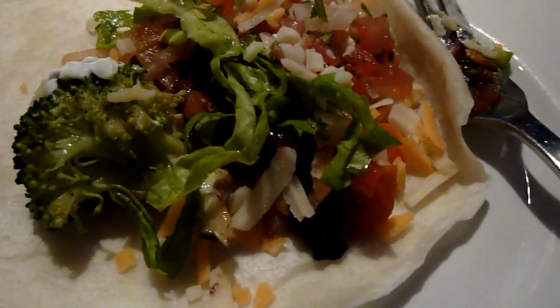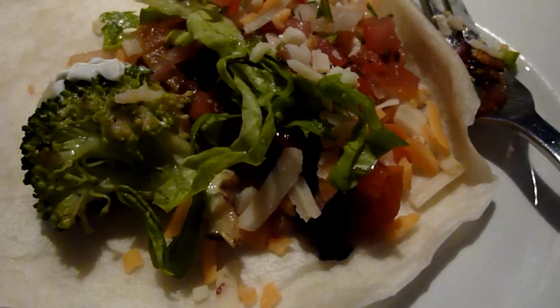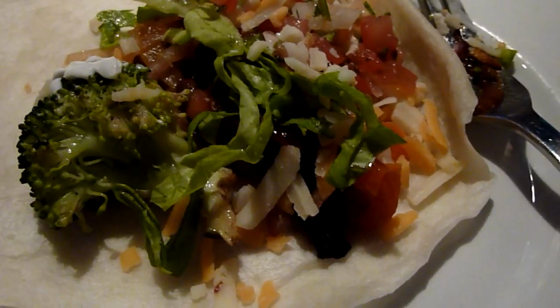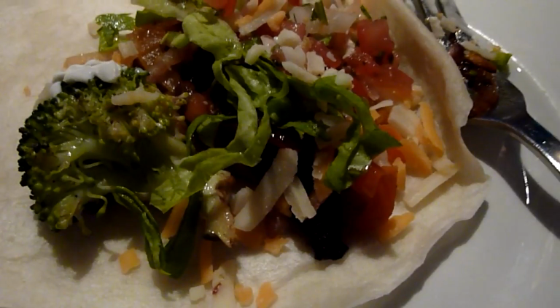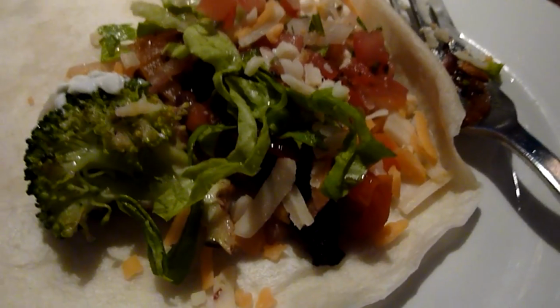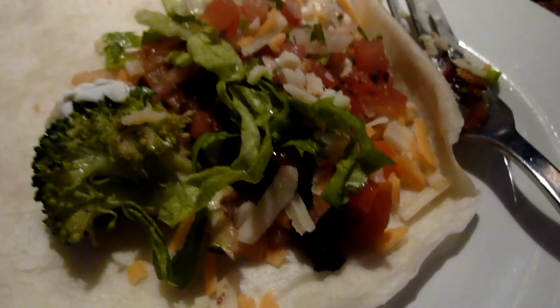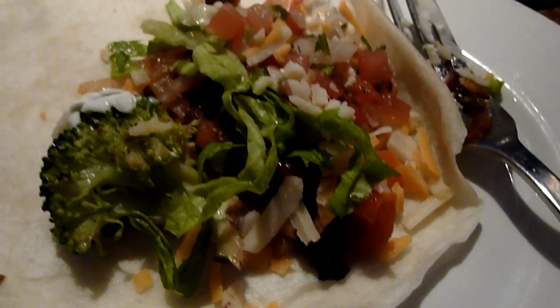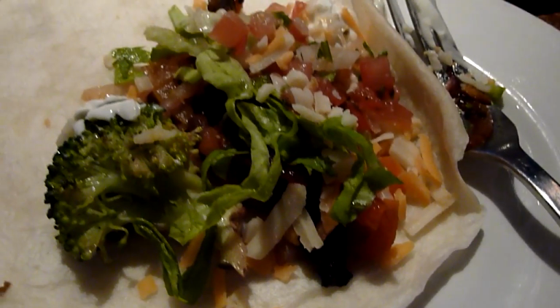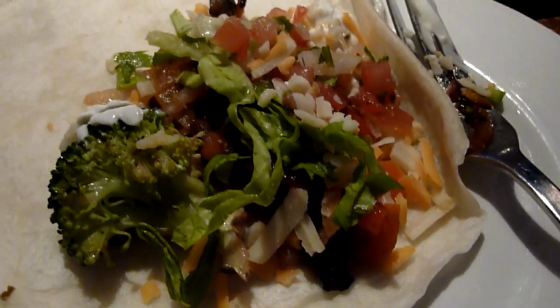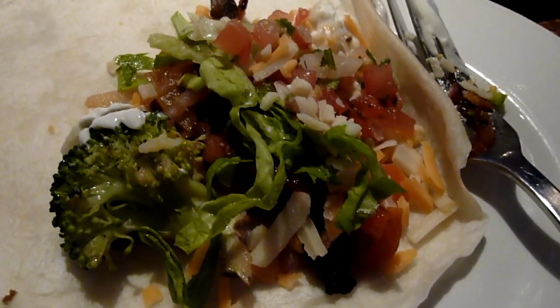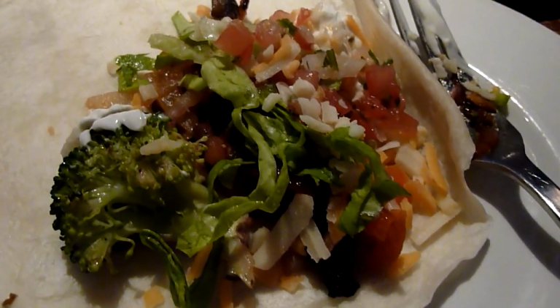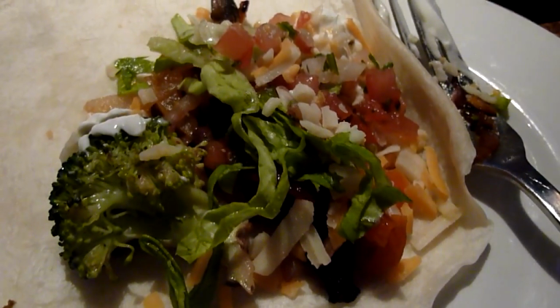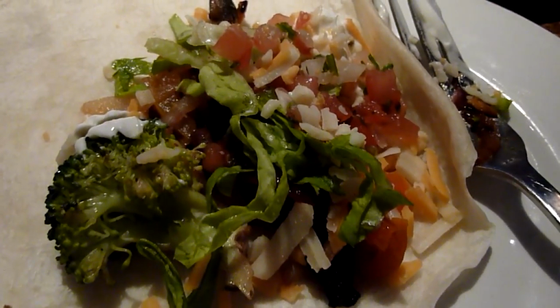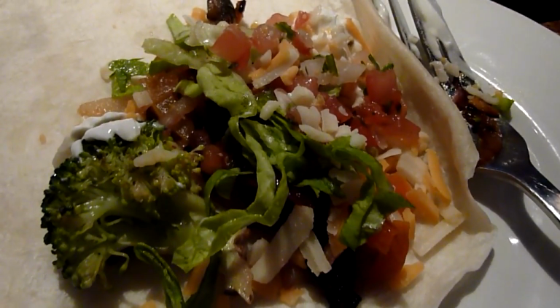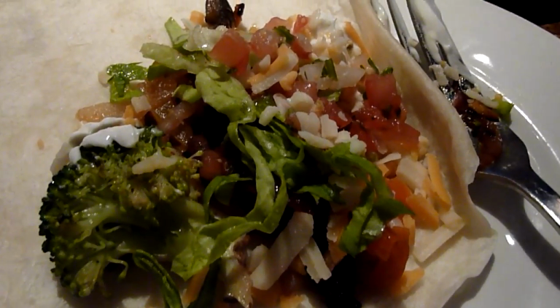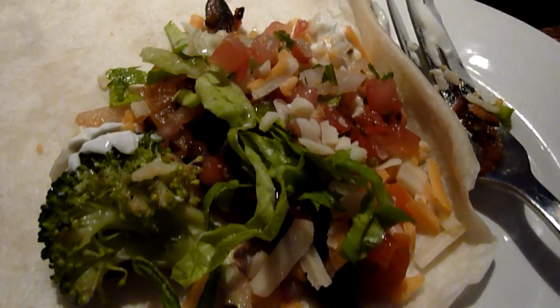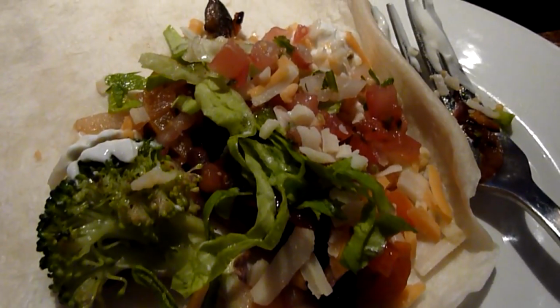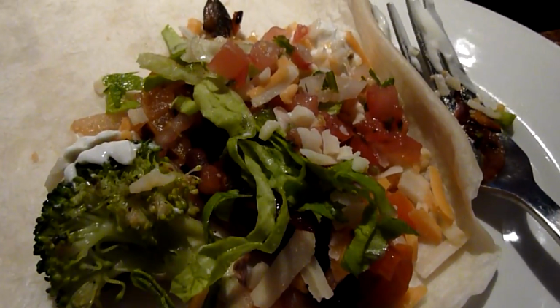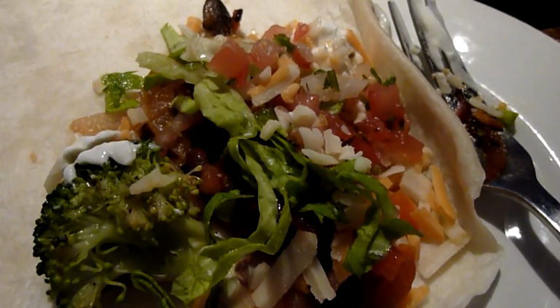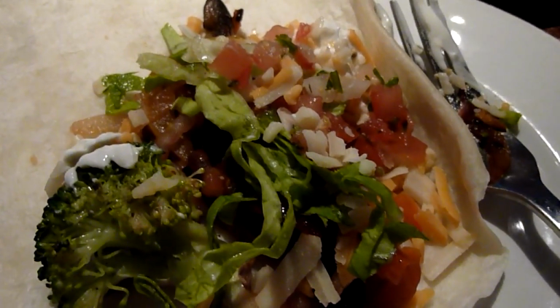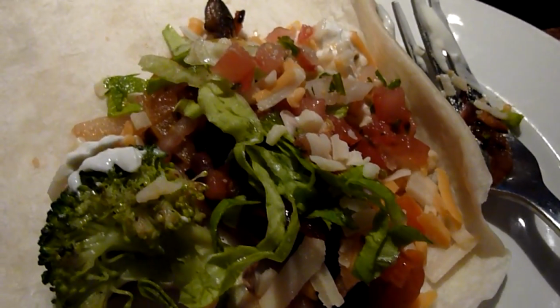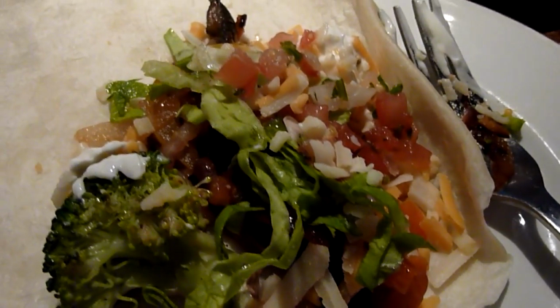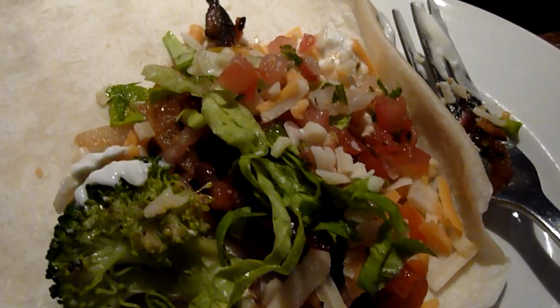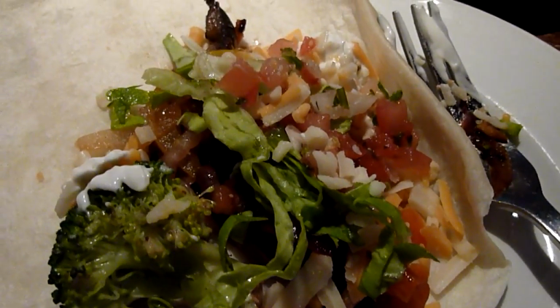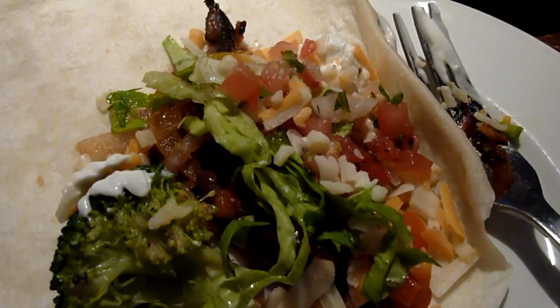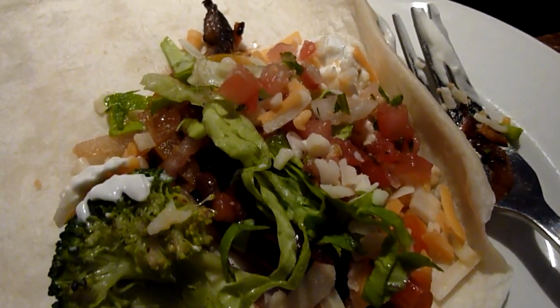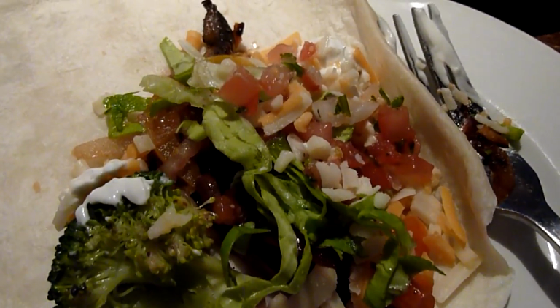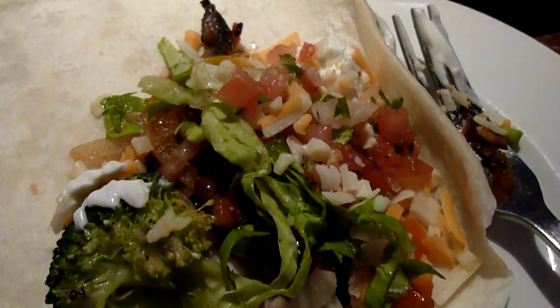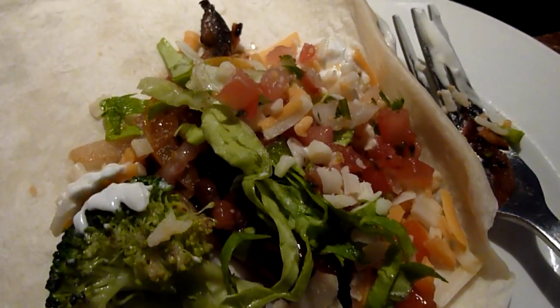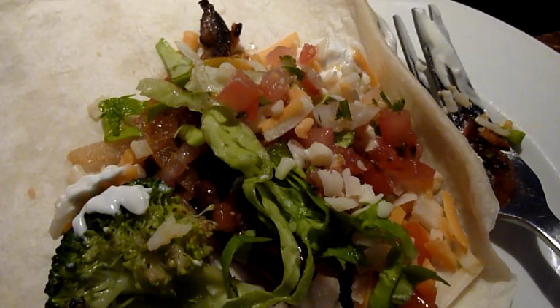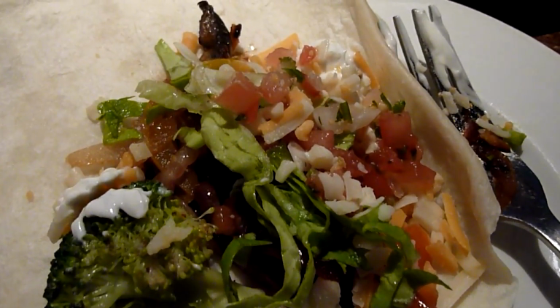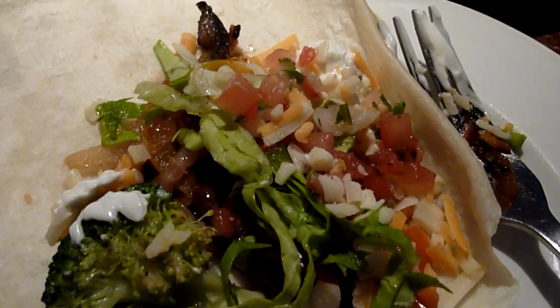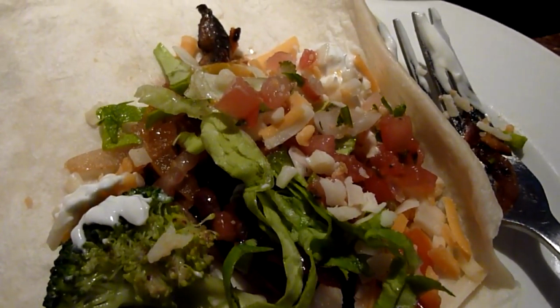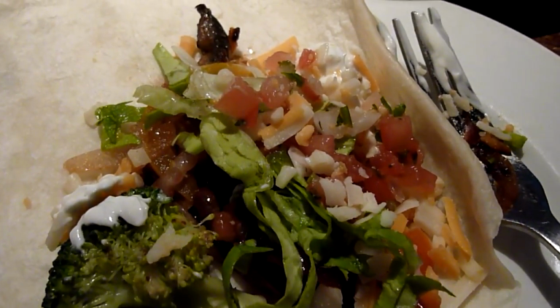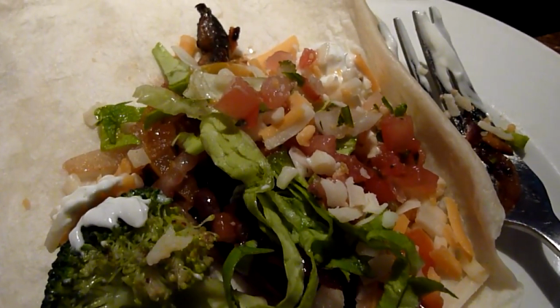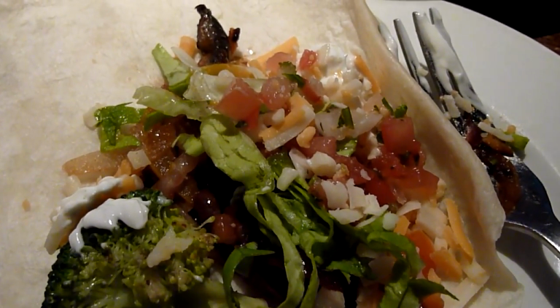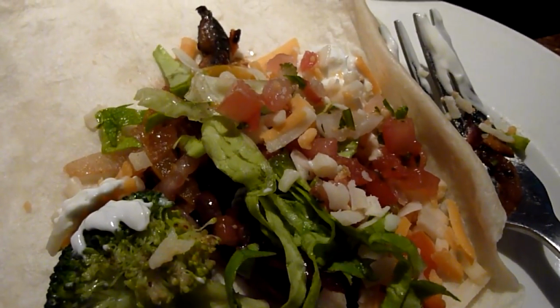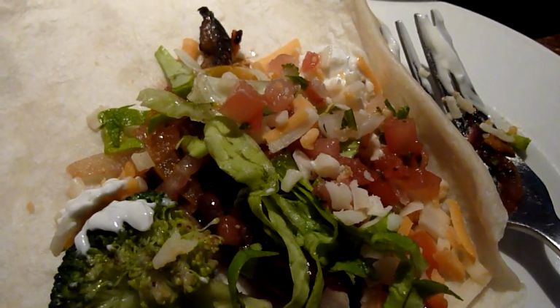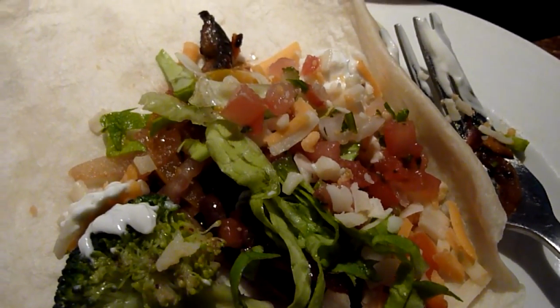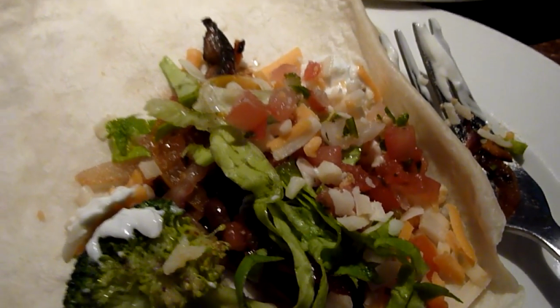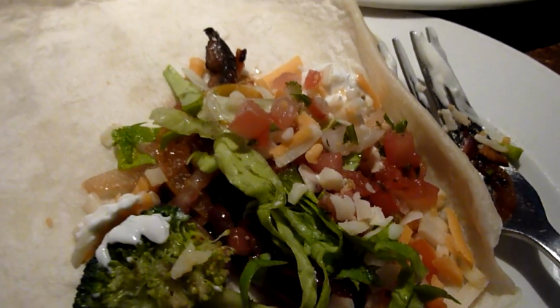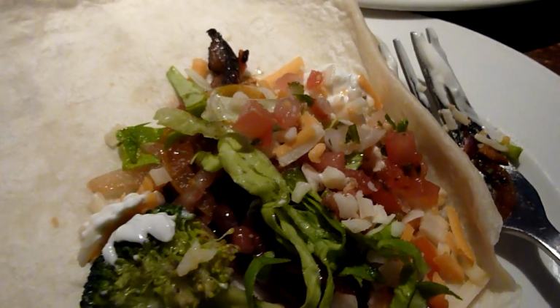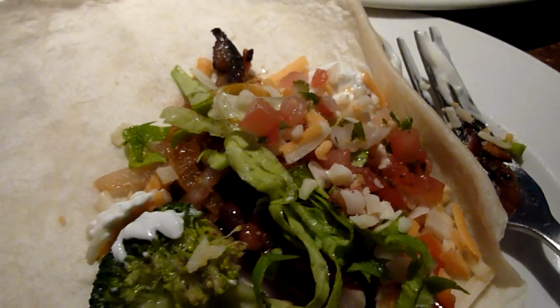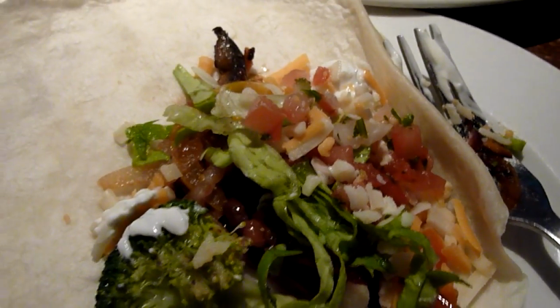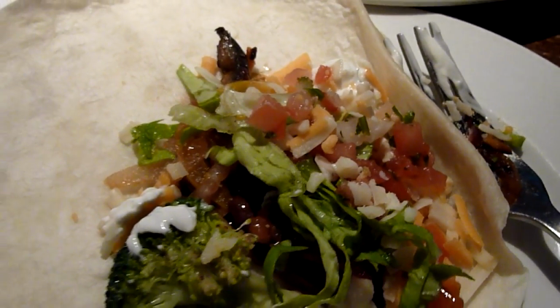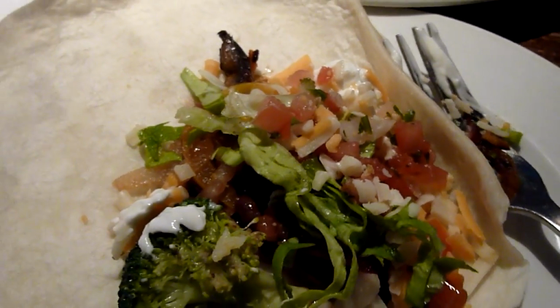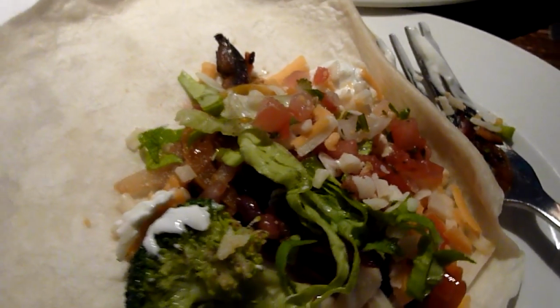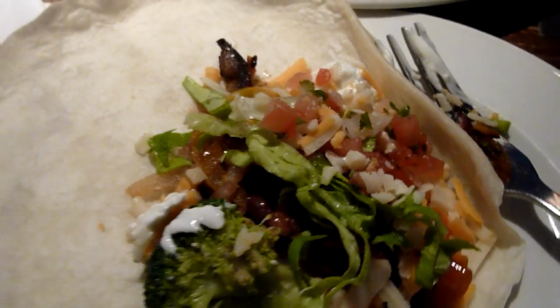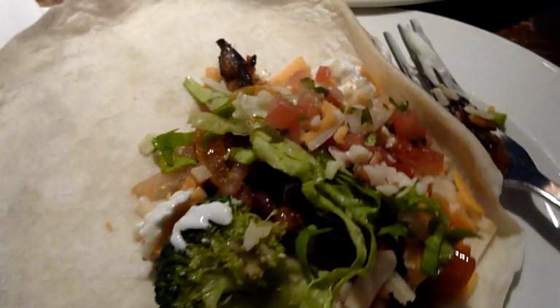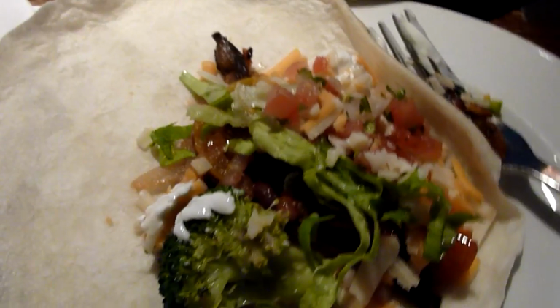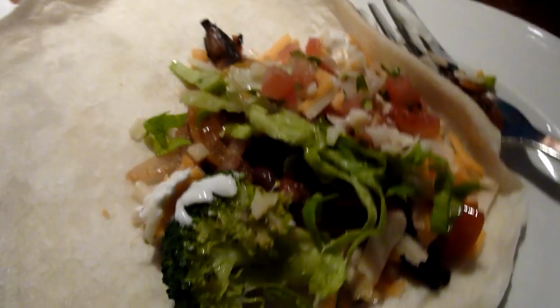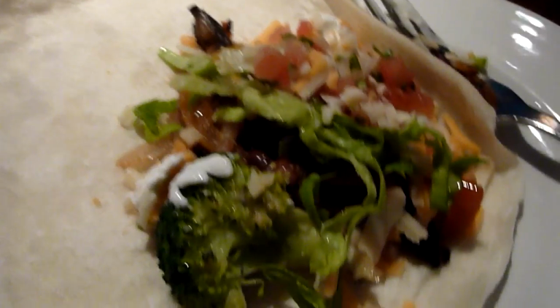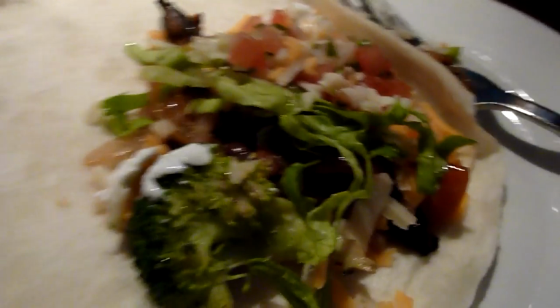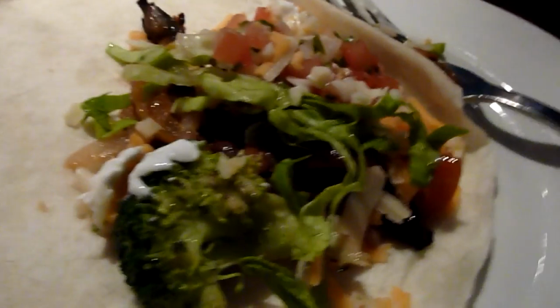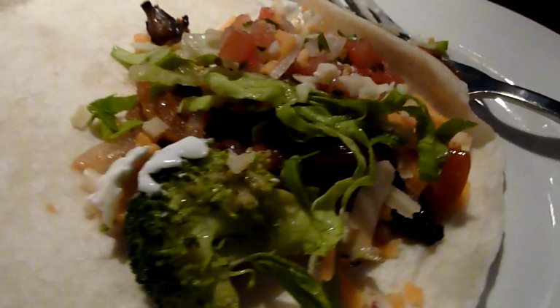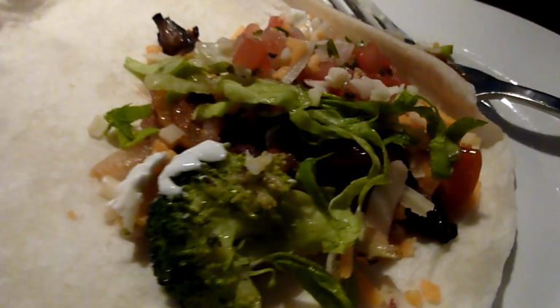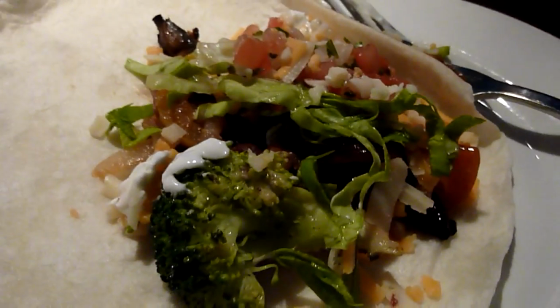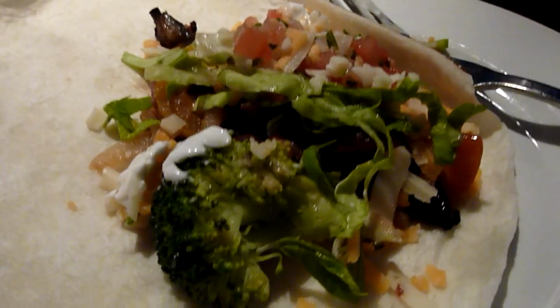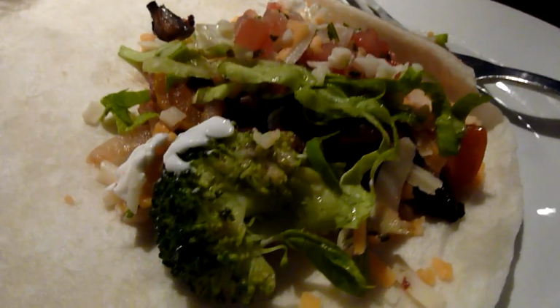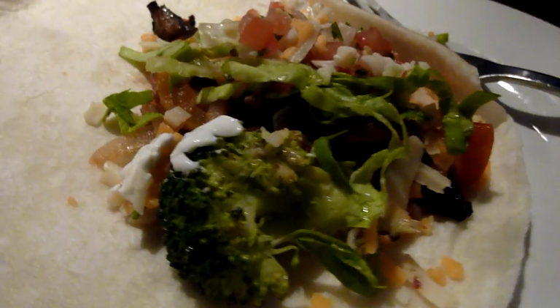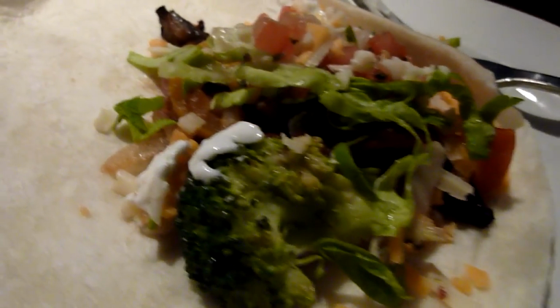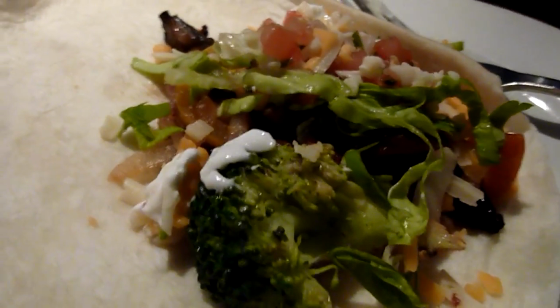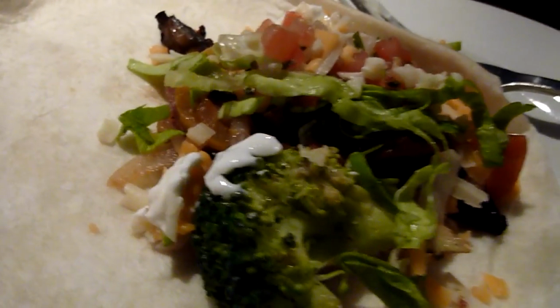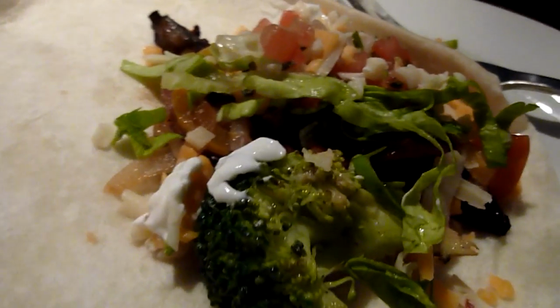It looks pretty nice. In this case, they shouldn't charge you so much money because you're doing the work. It should be a discount.